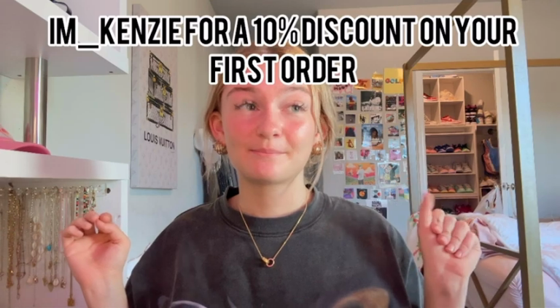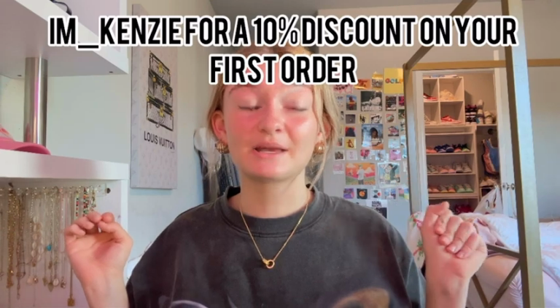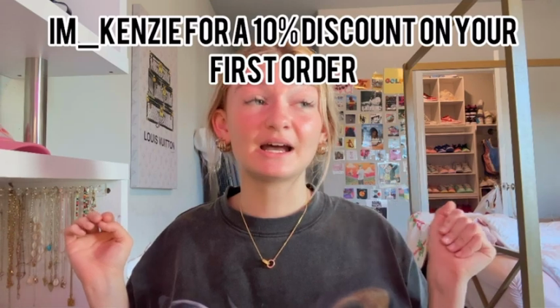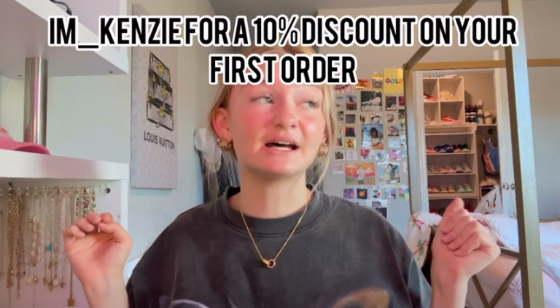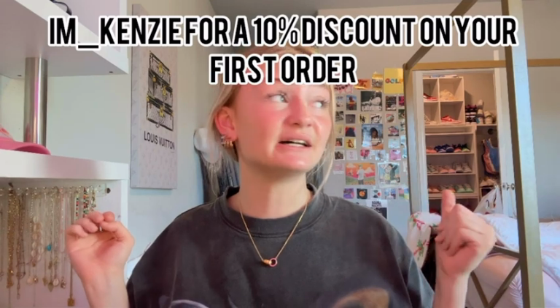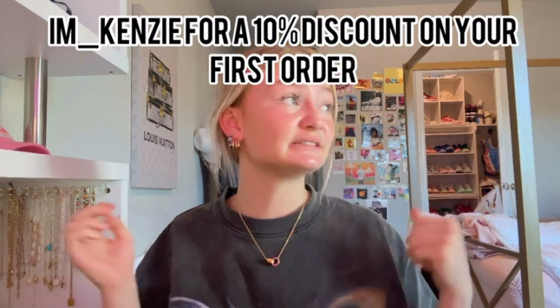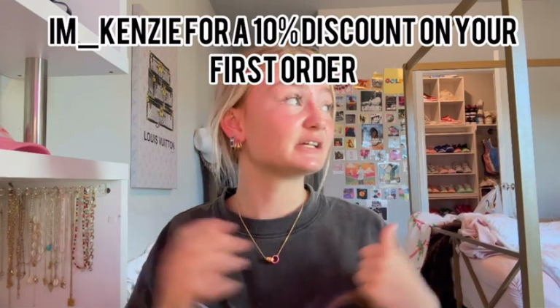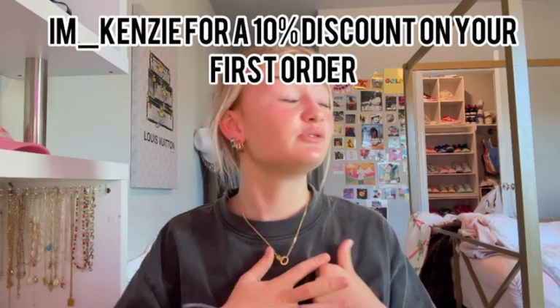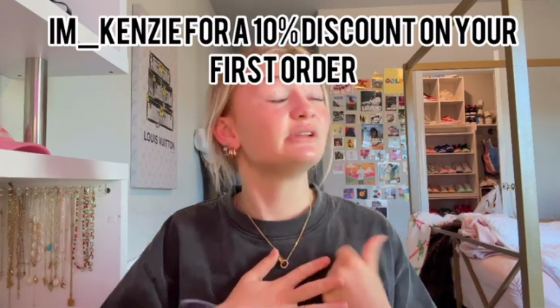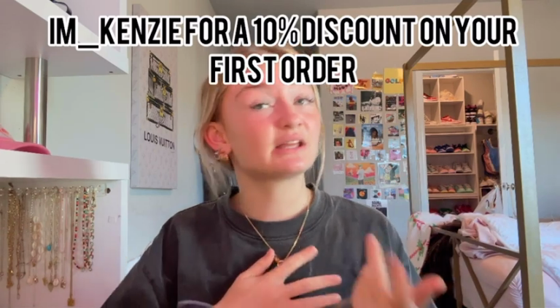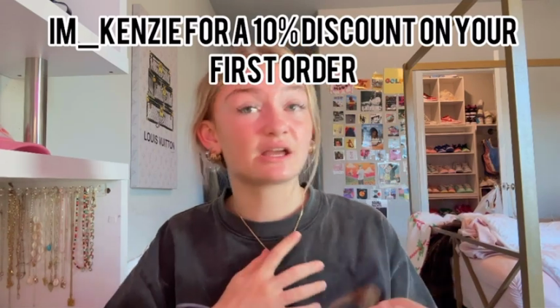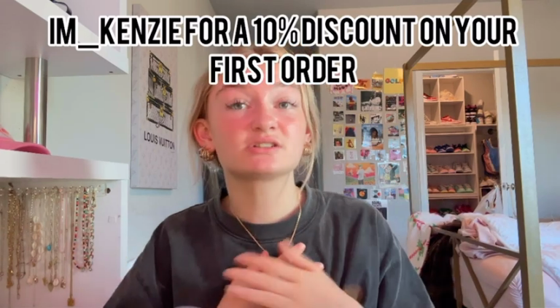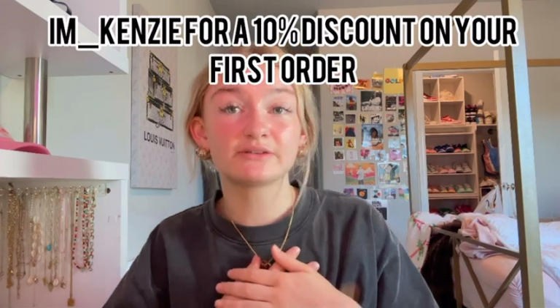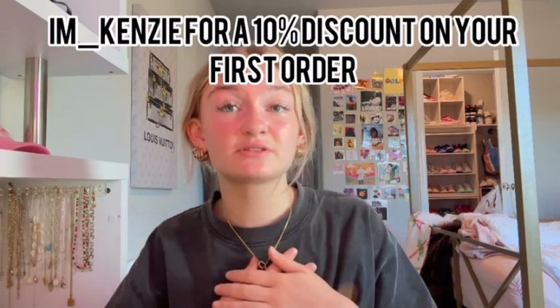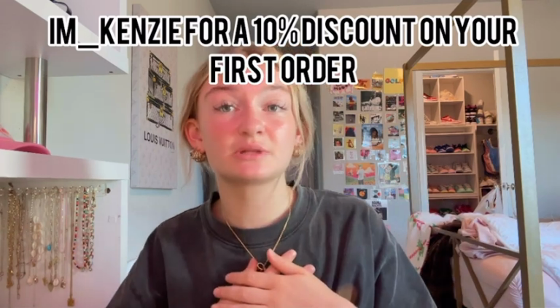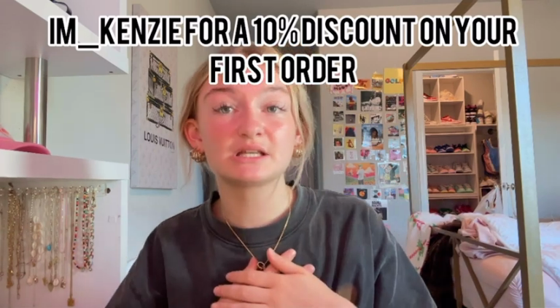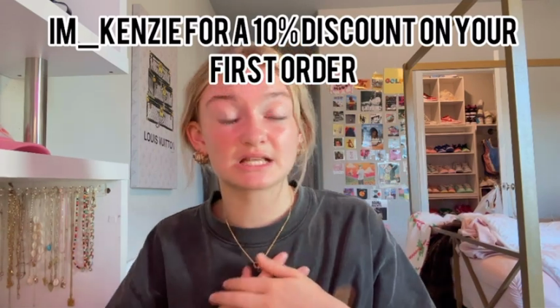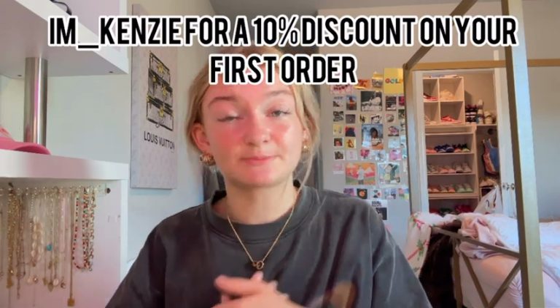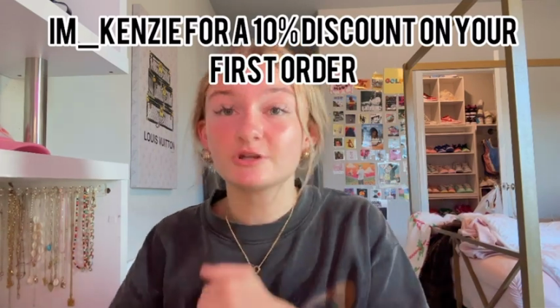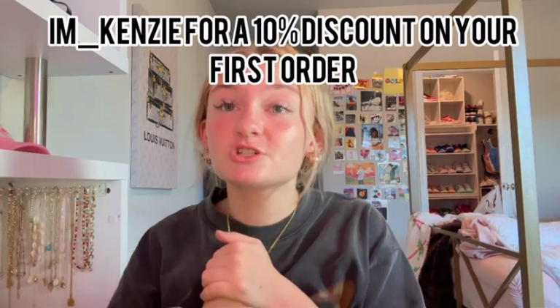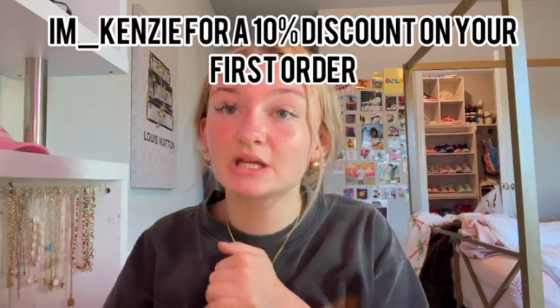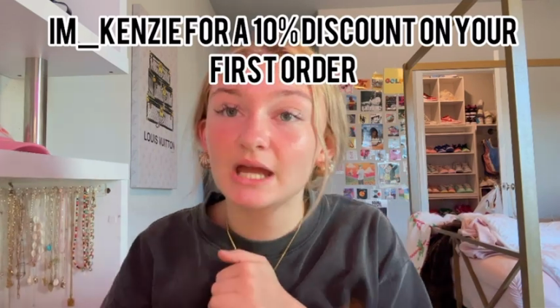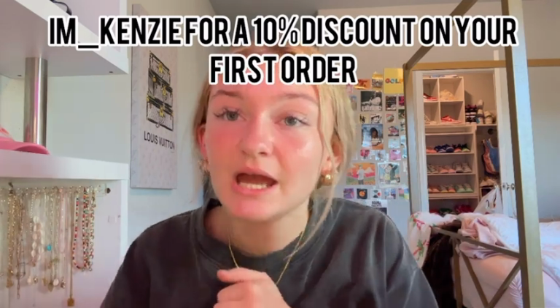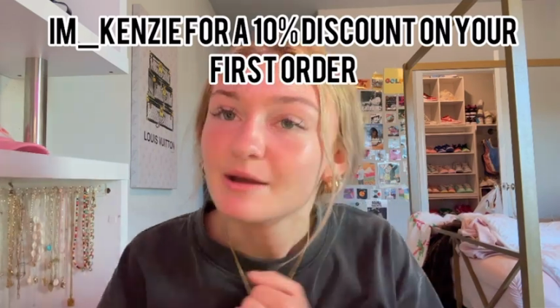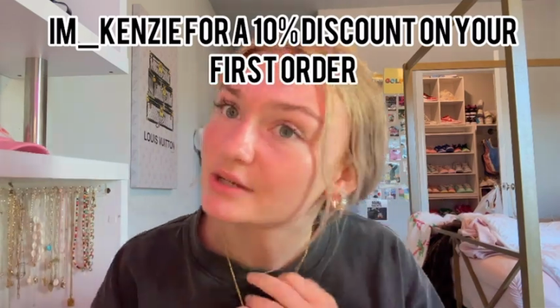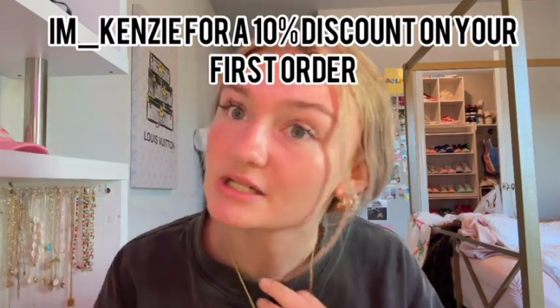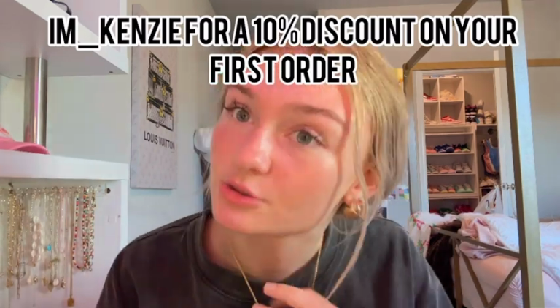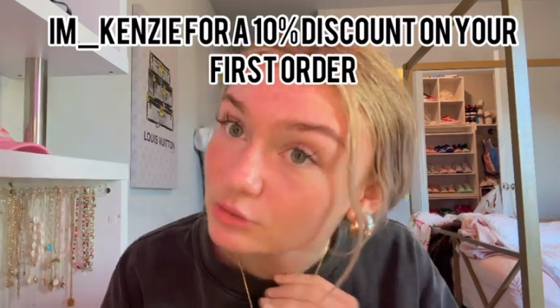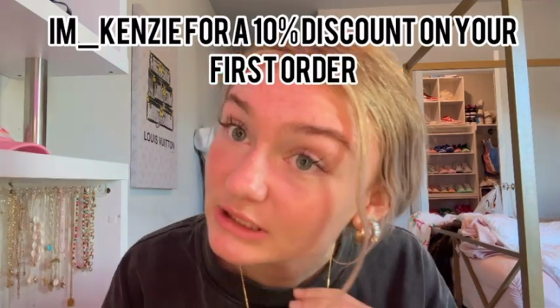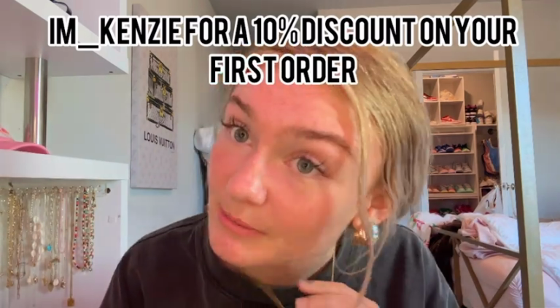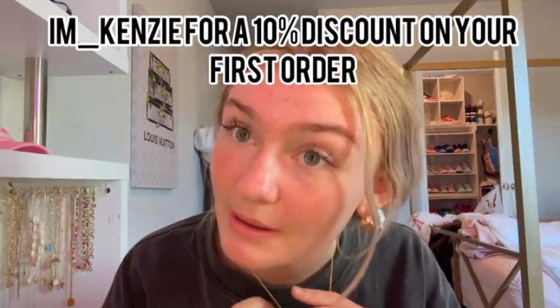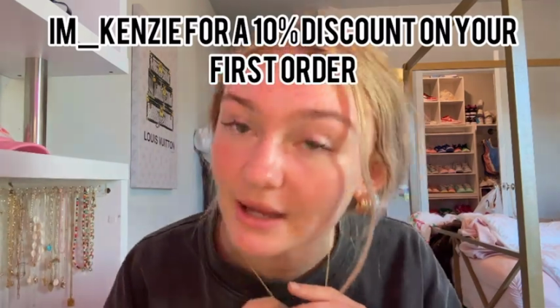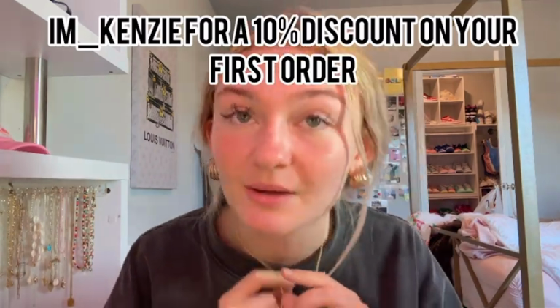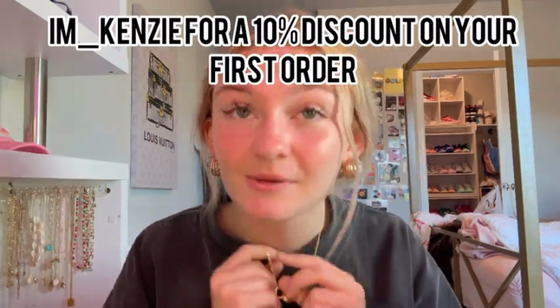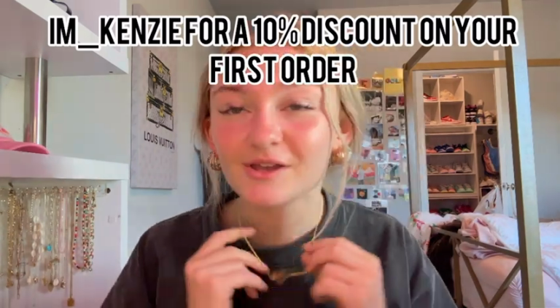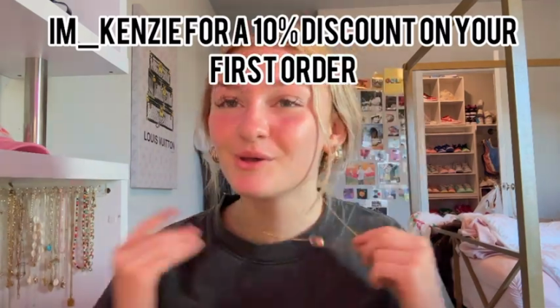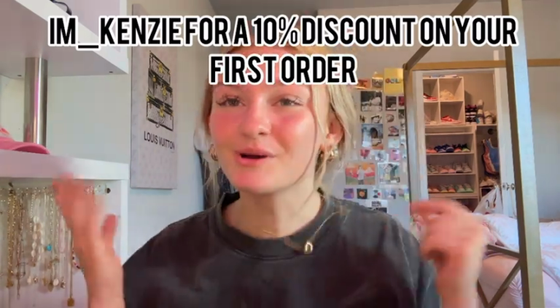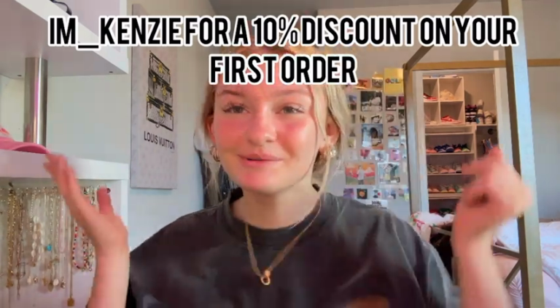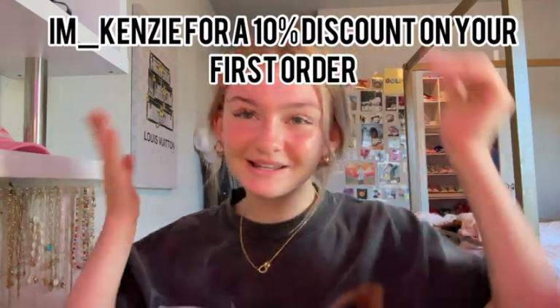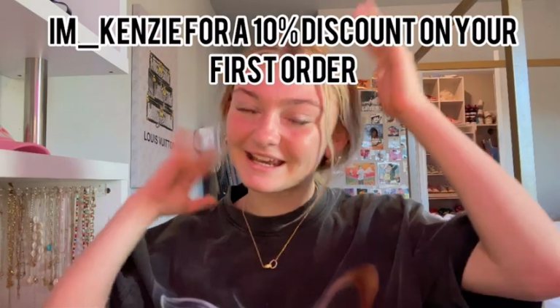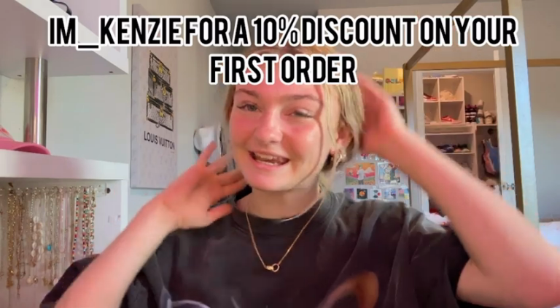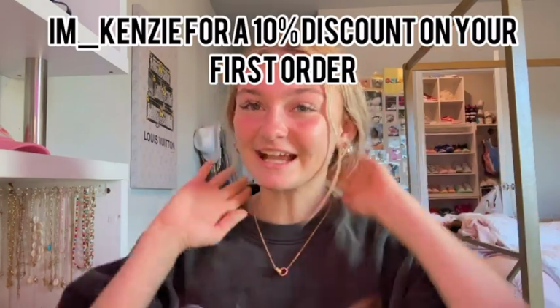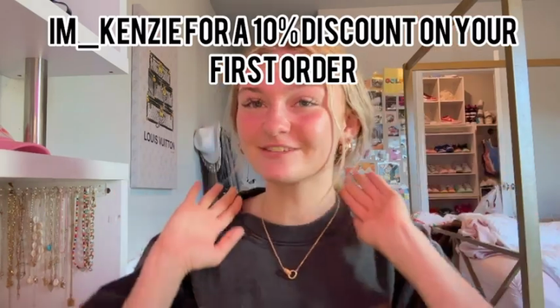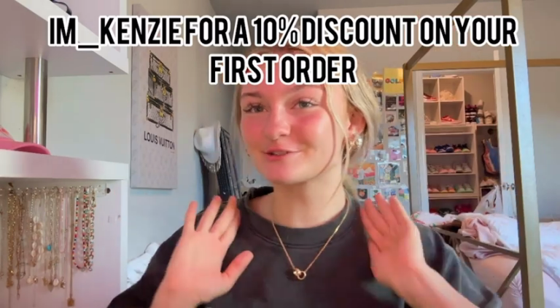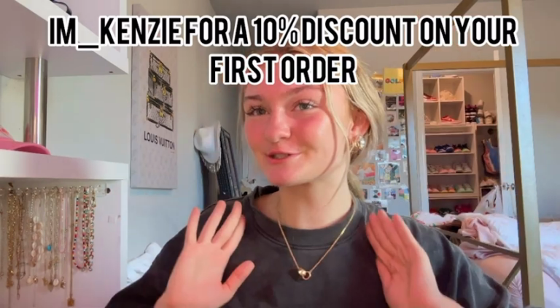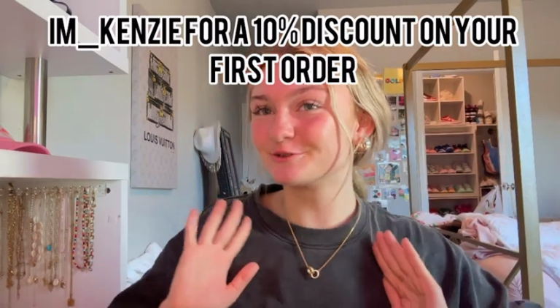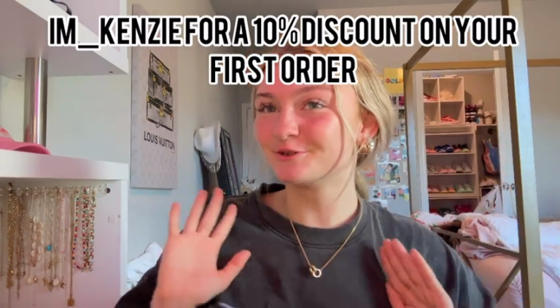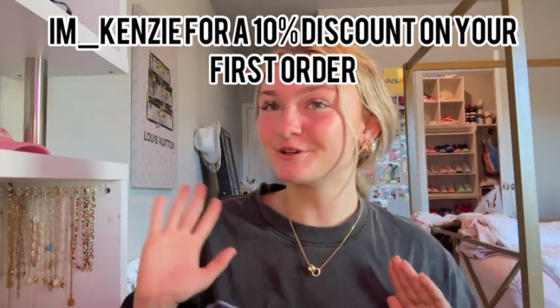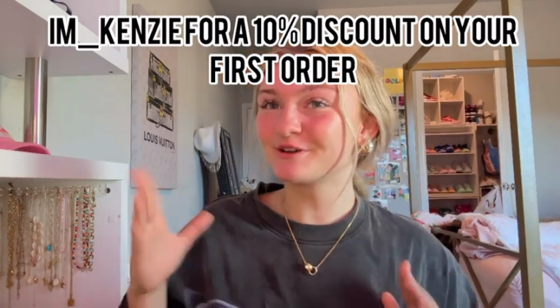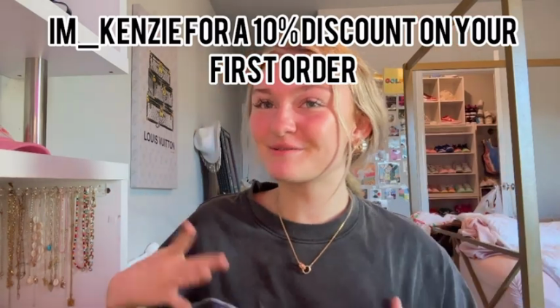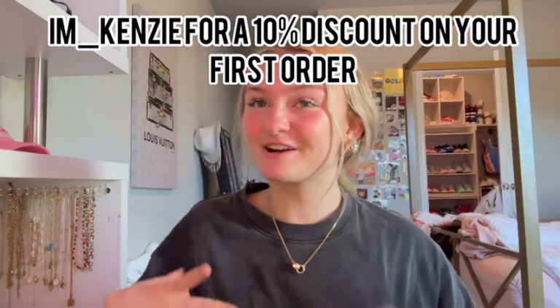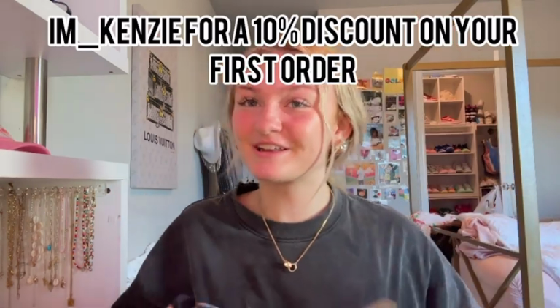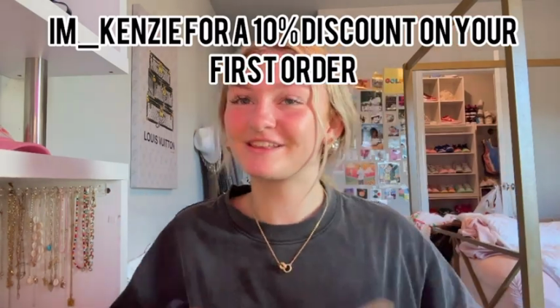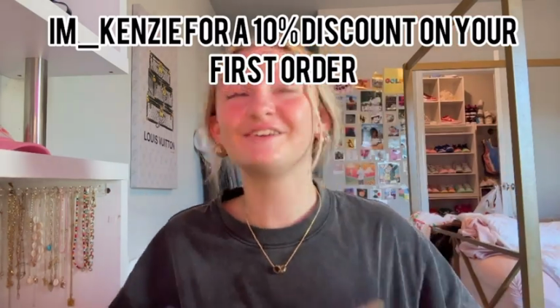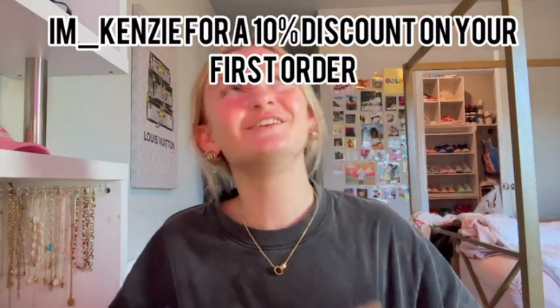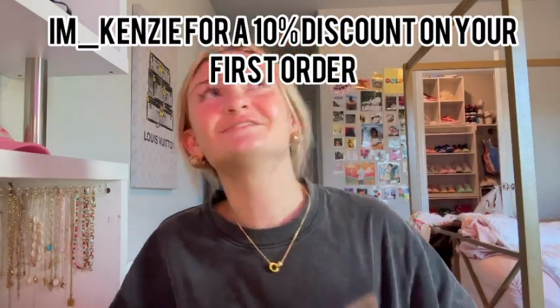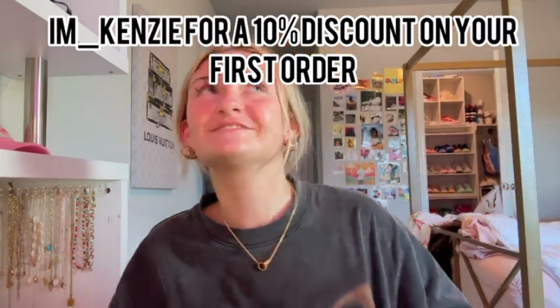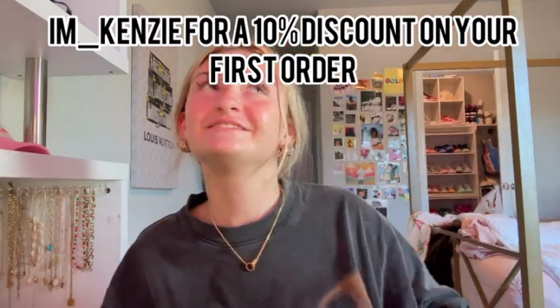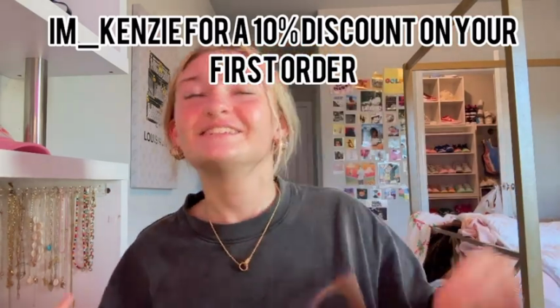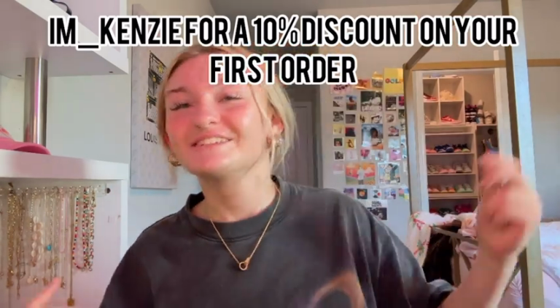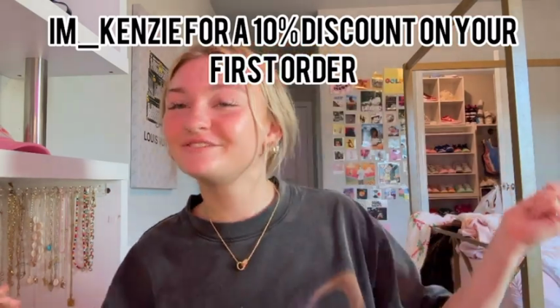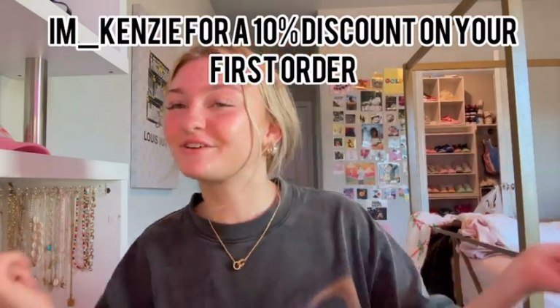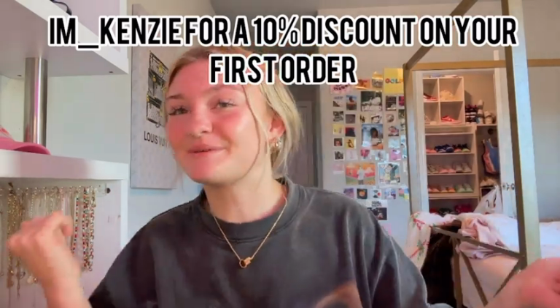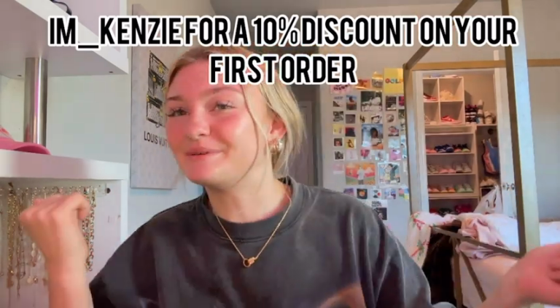You need to get yourself some of these, especially because school is coming back. You want to be looking nice and cute for school.